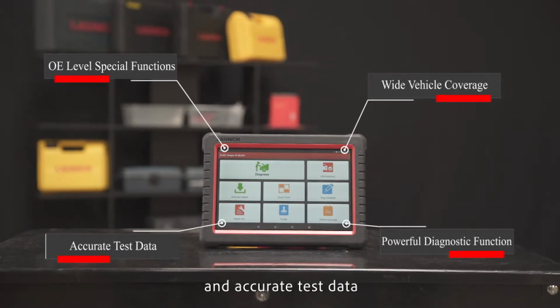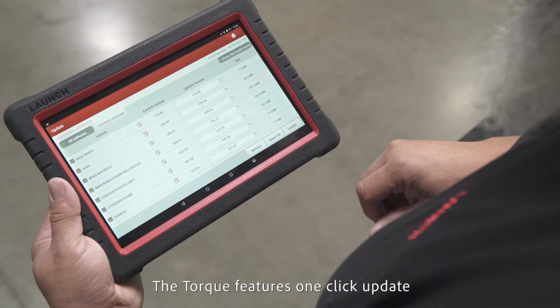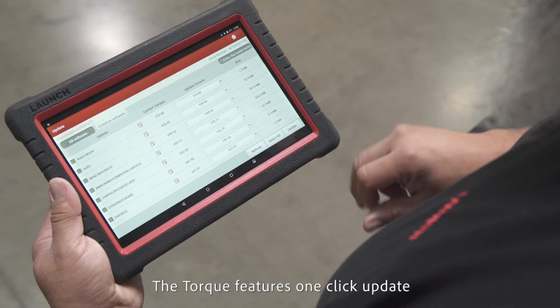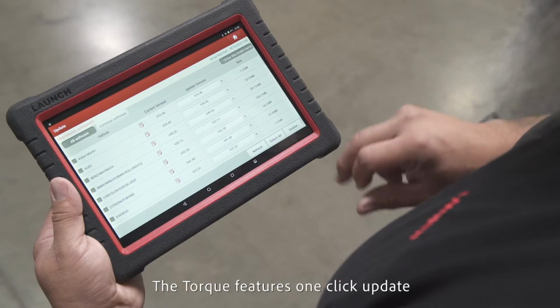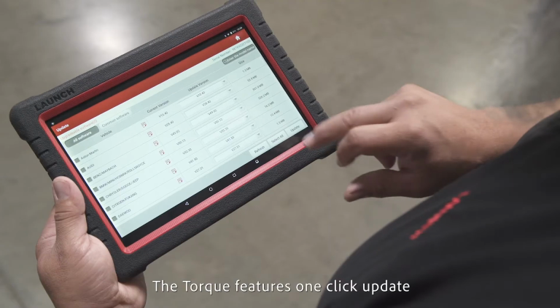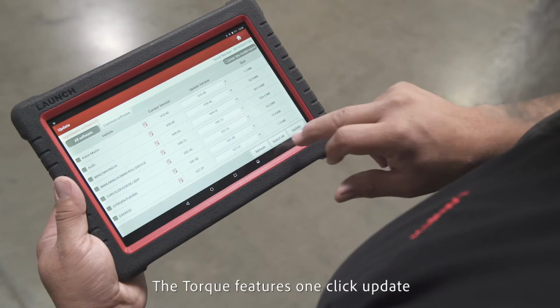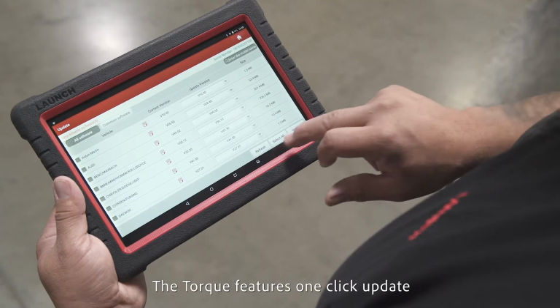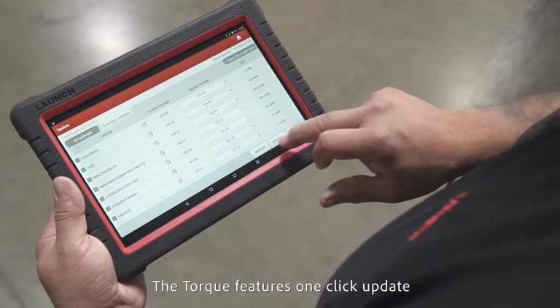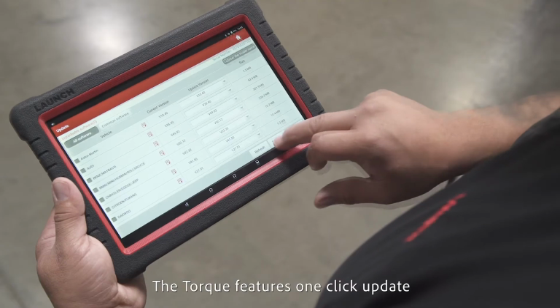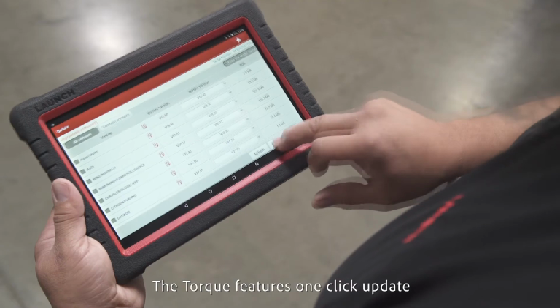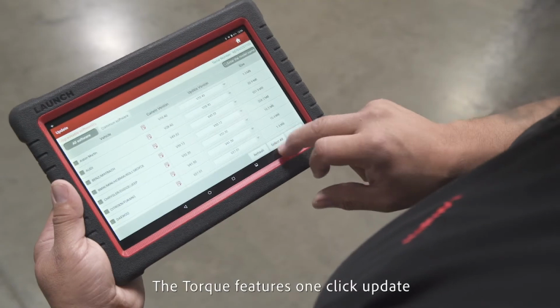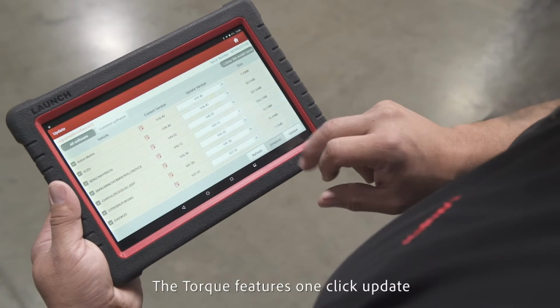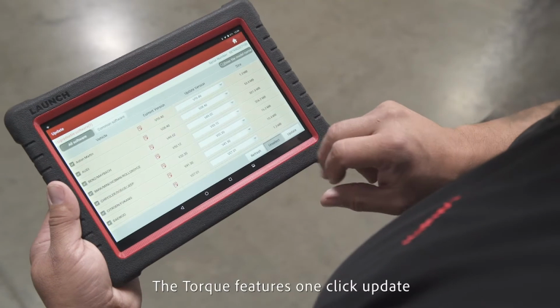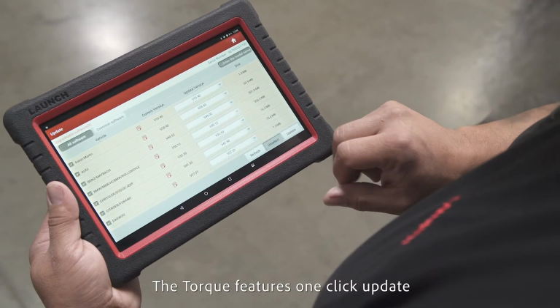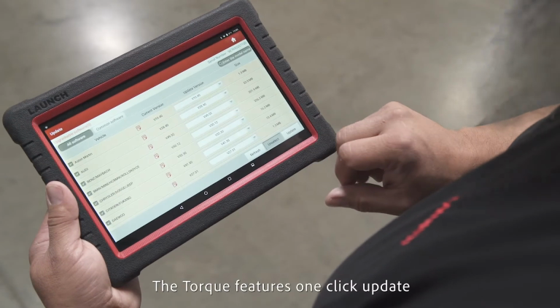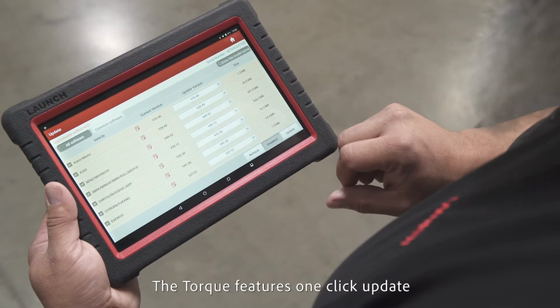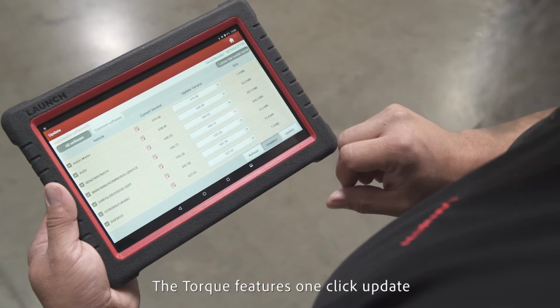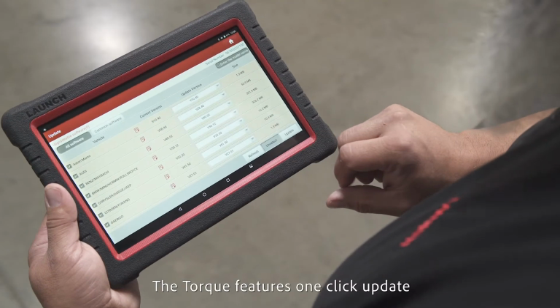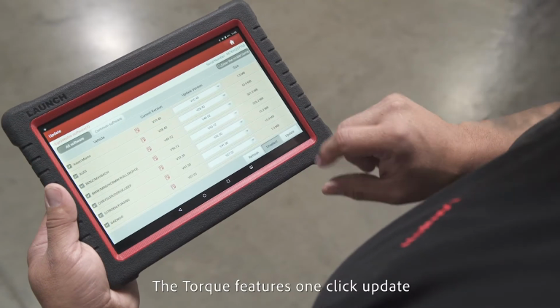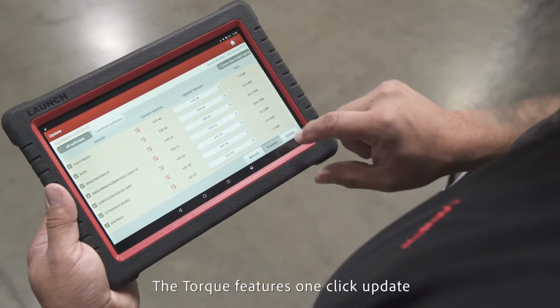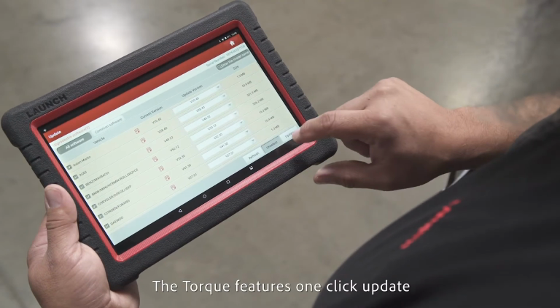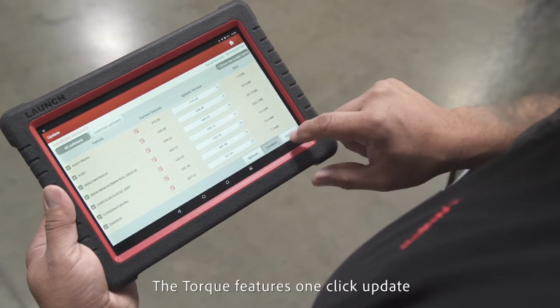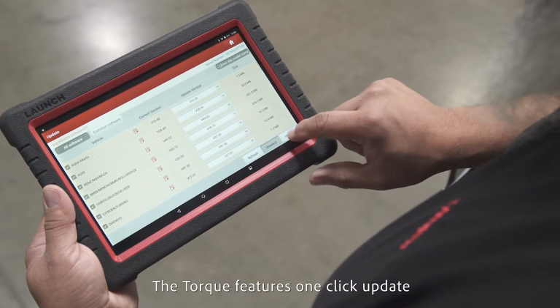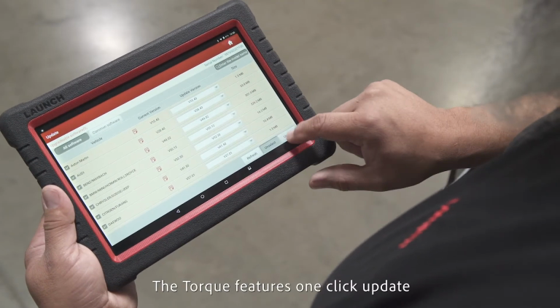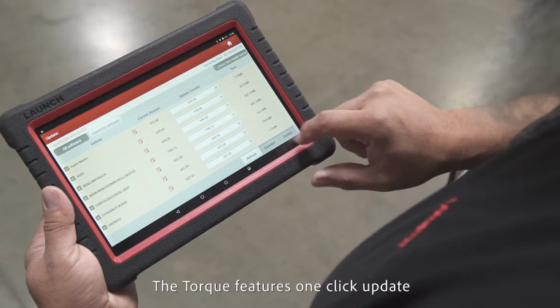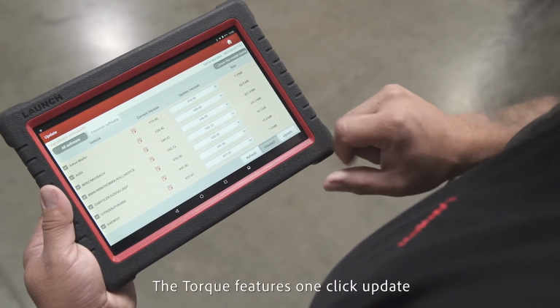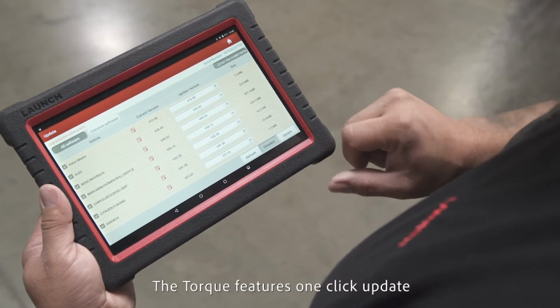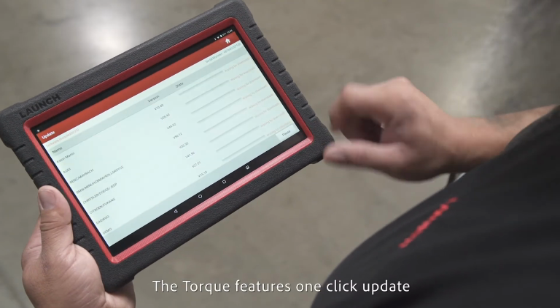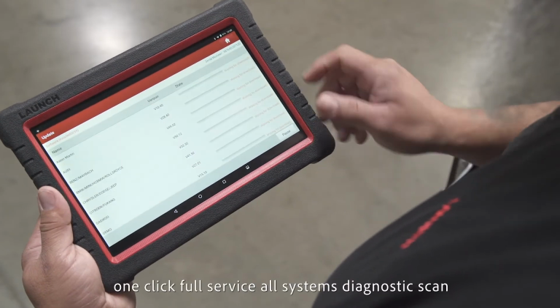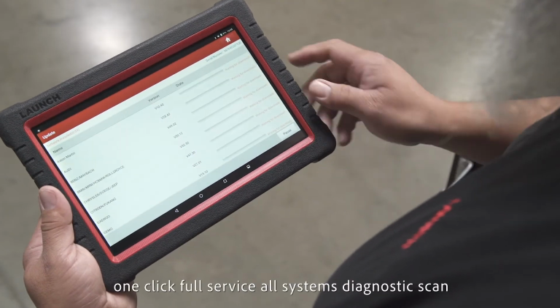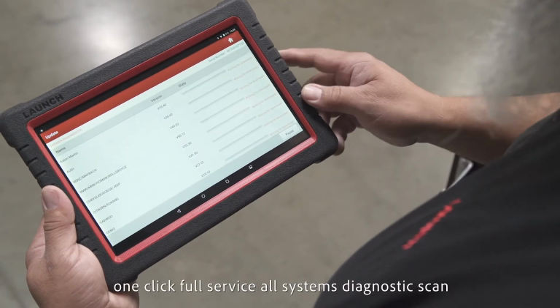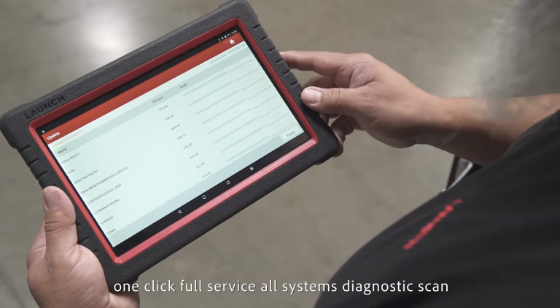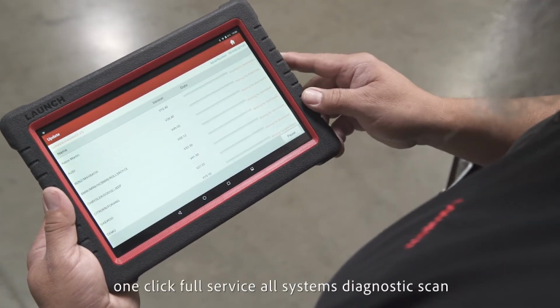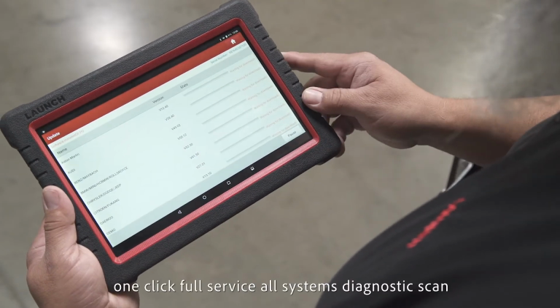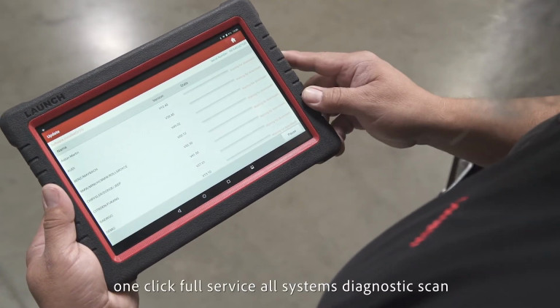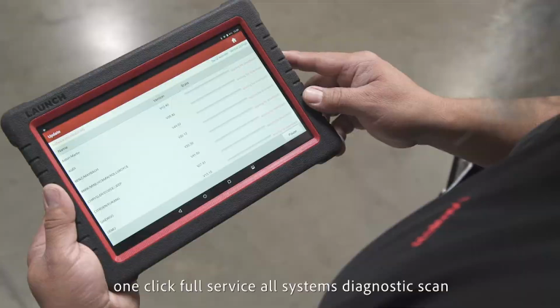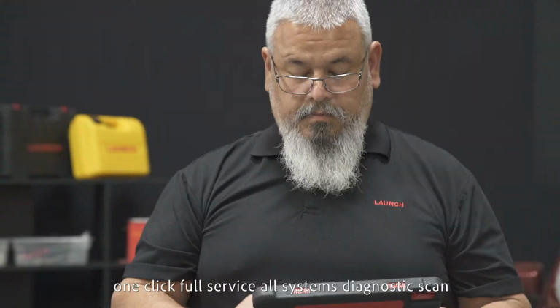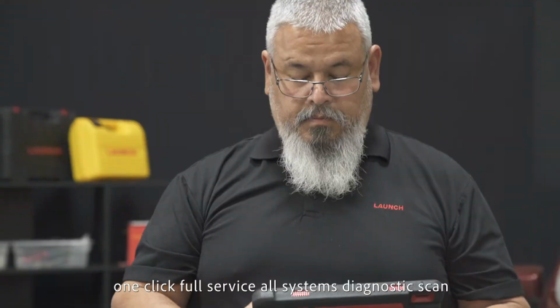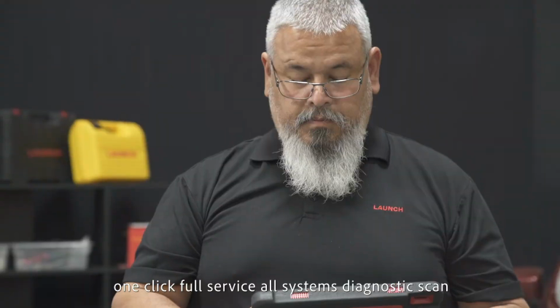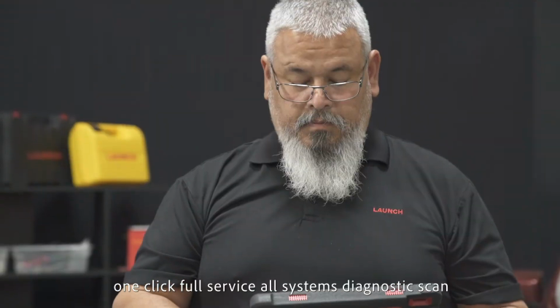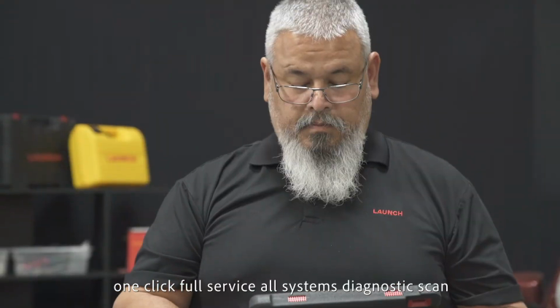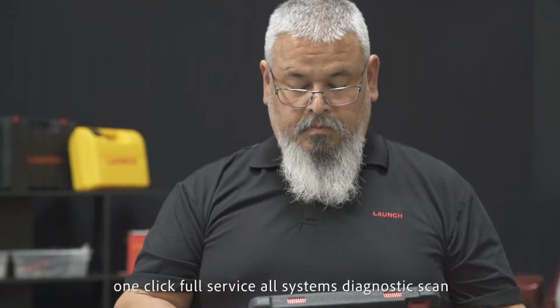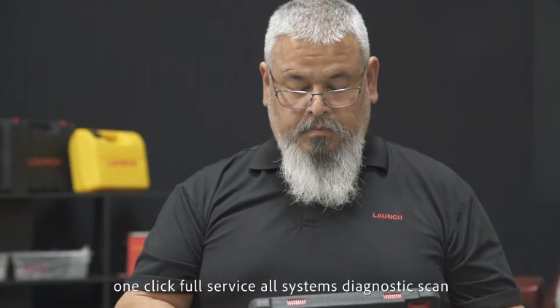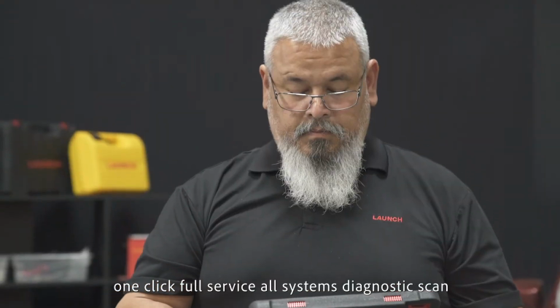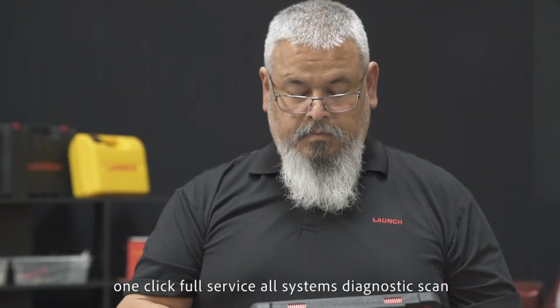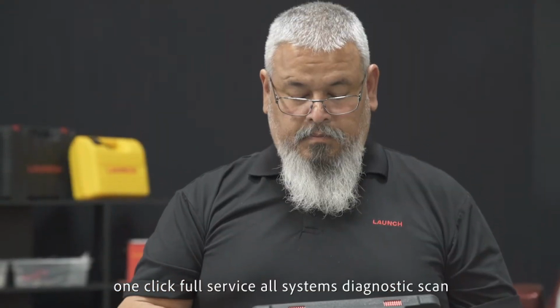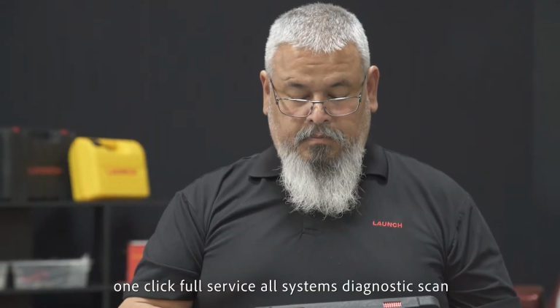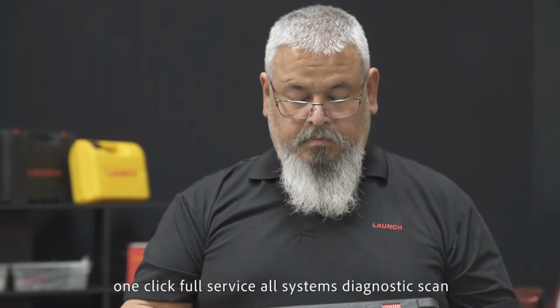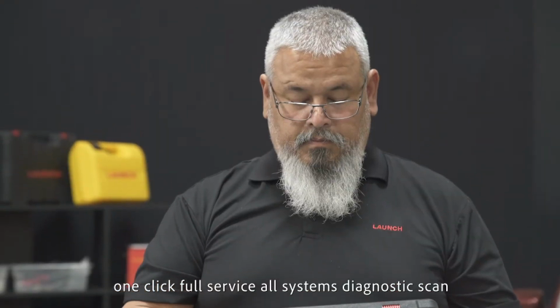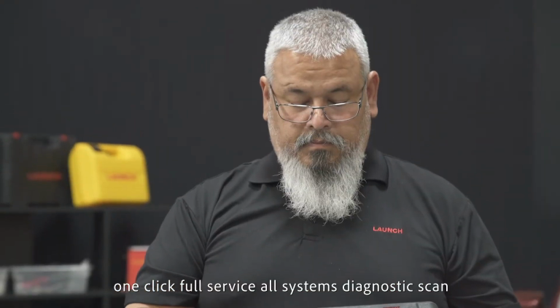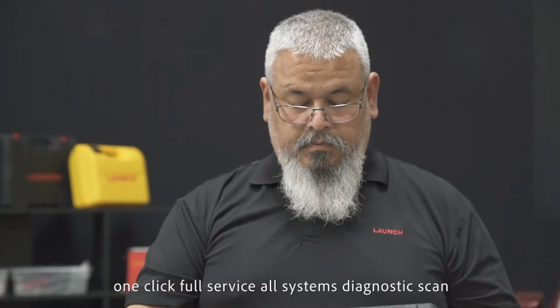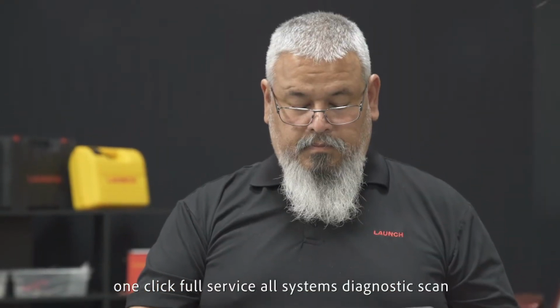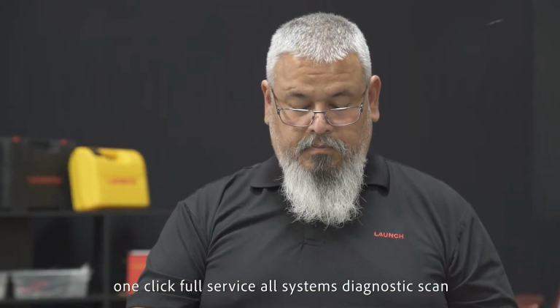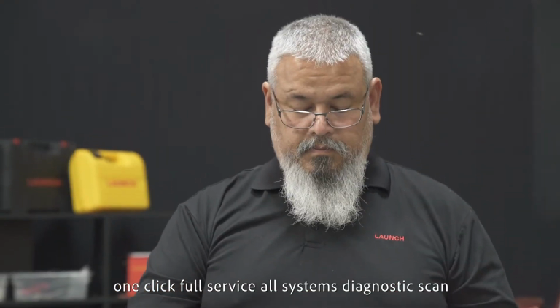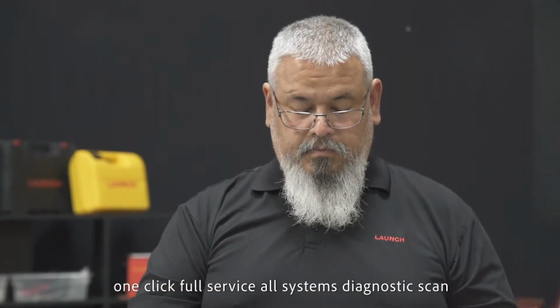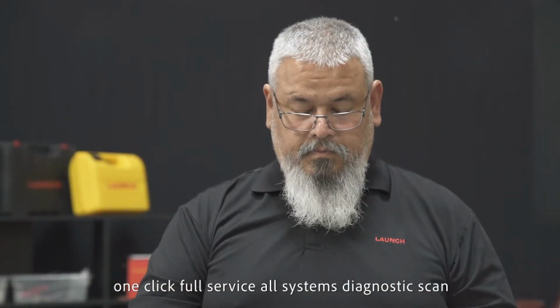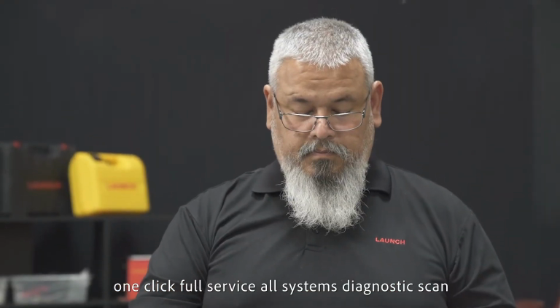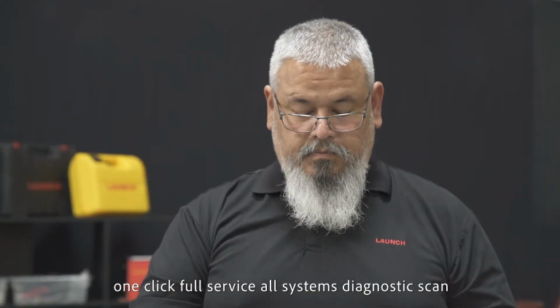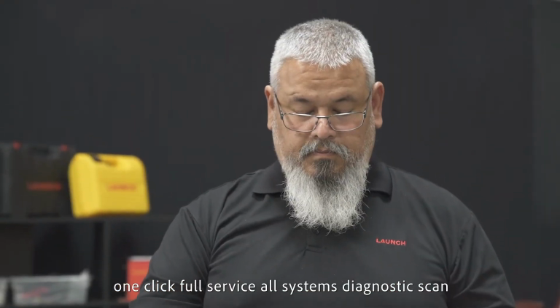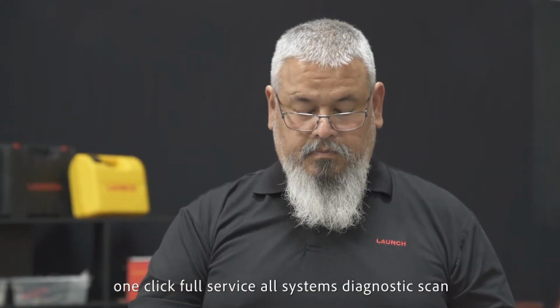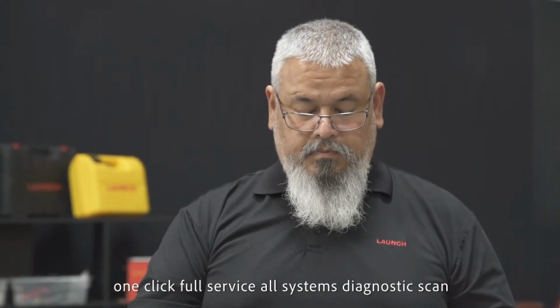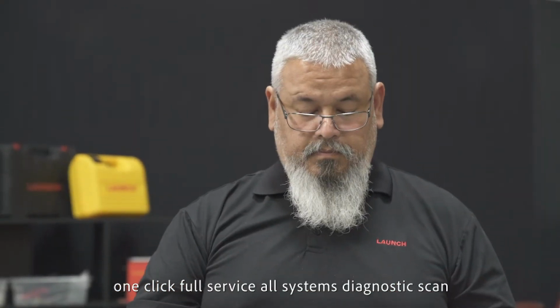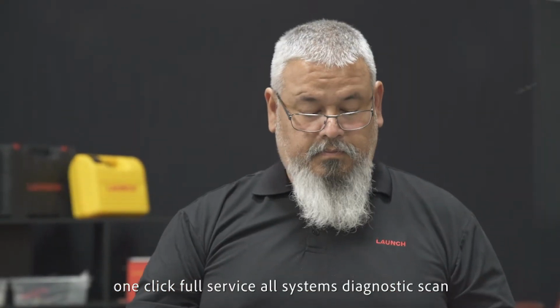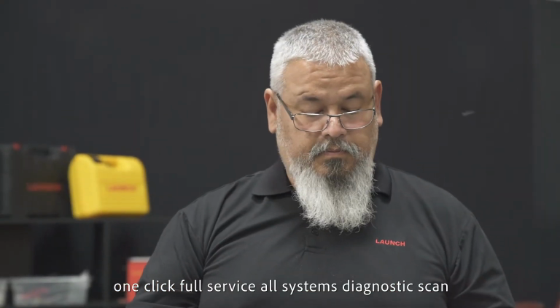The Torque features one-click update, one-click full-service, and all-system diagnostic scans.